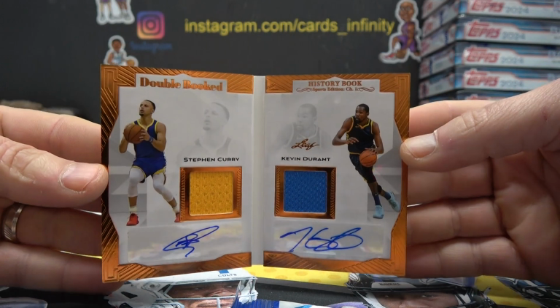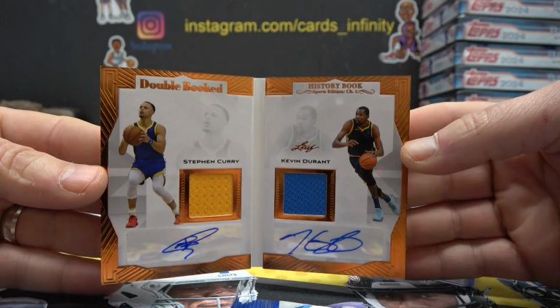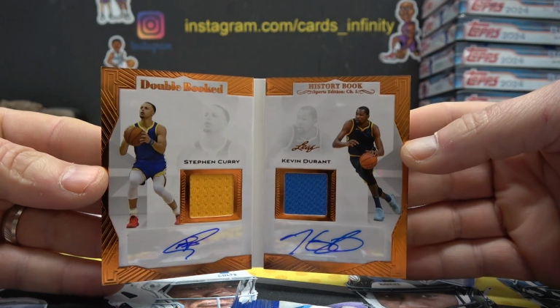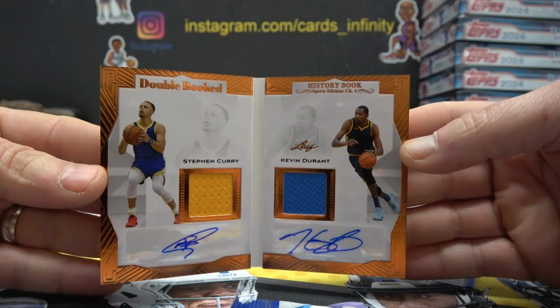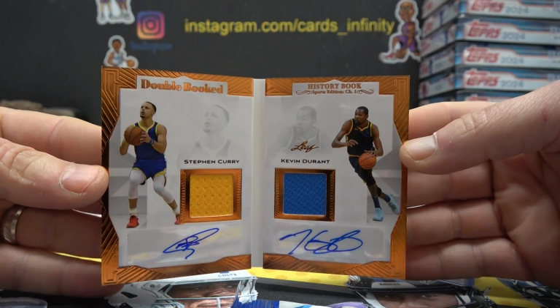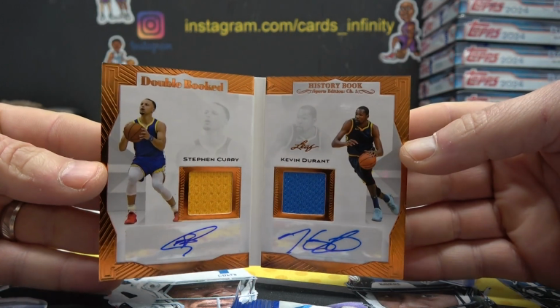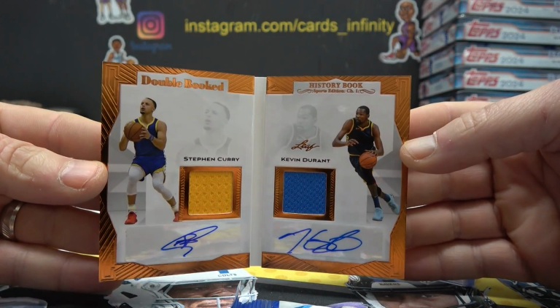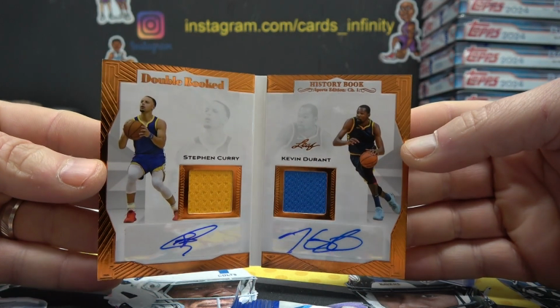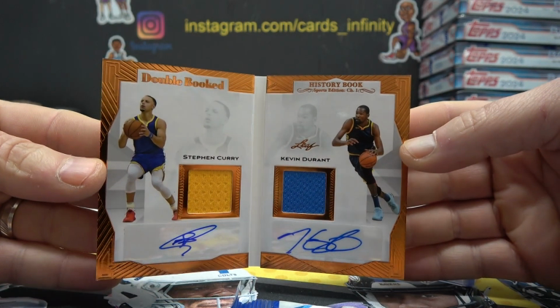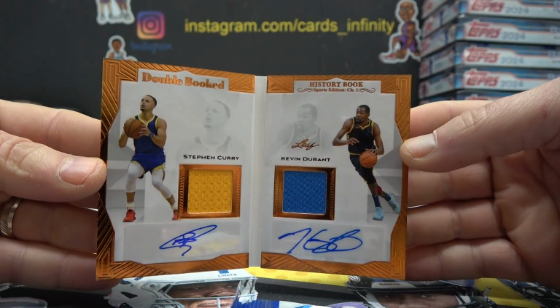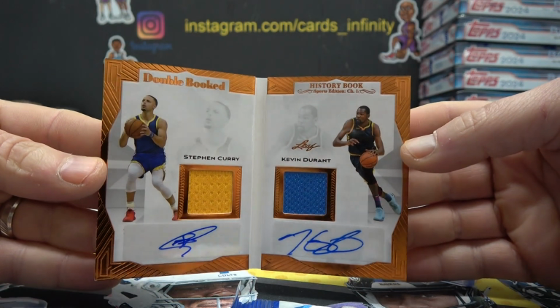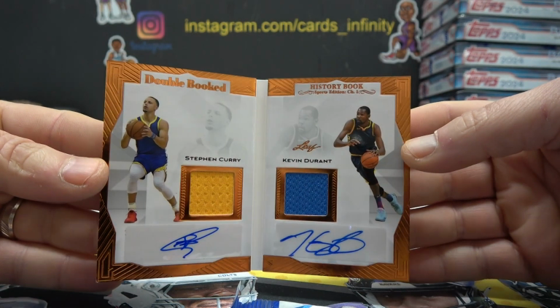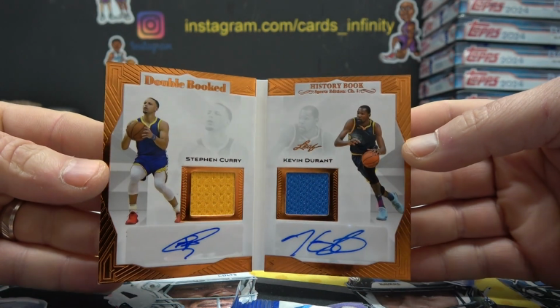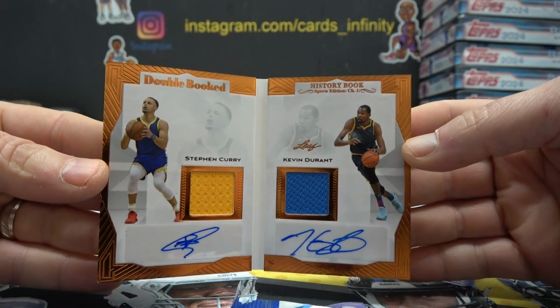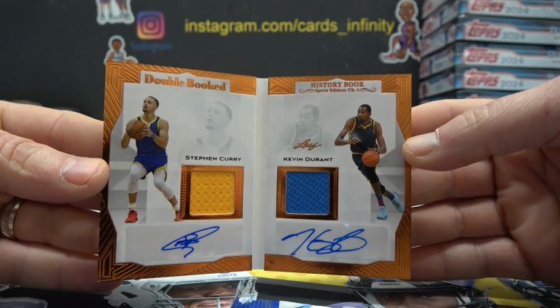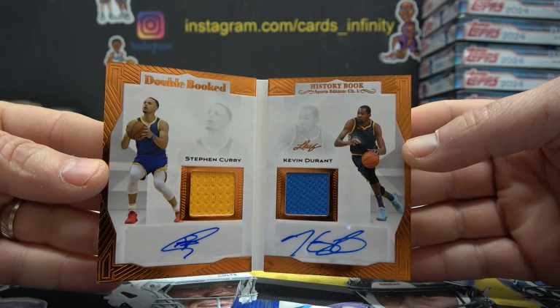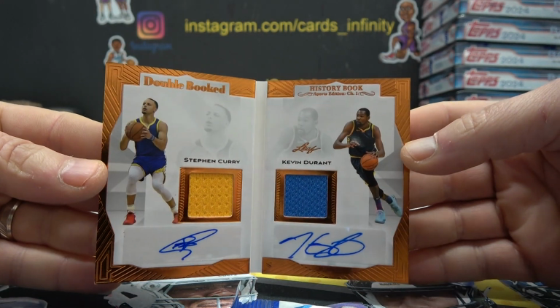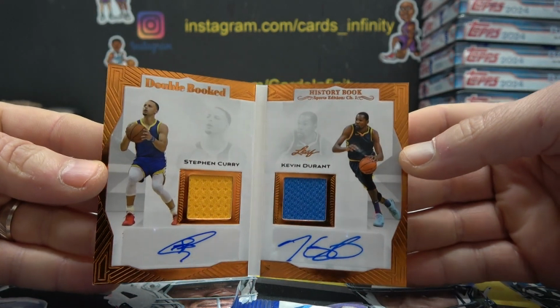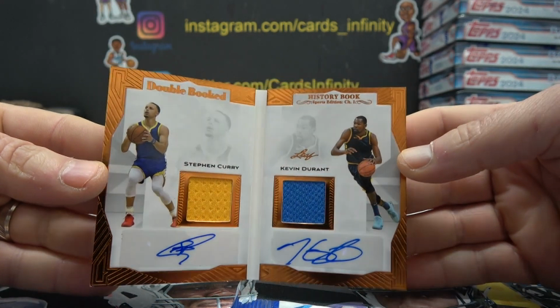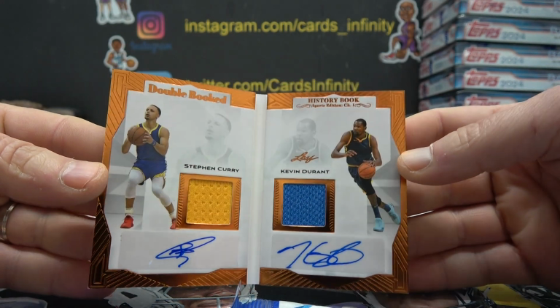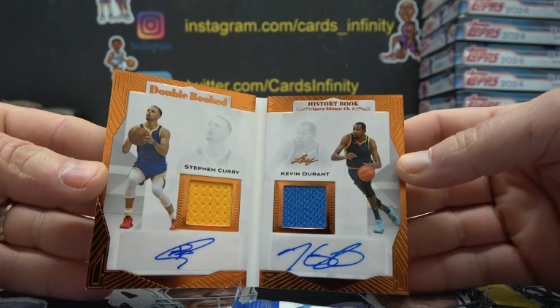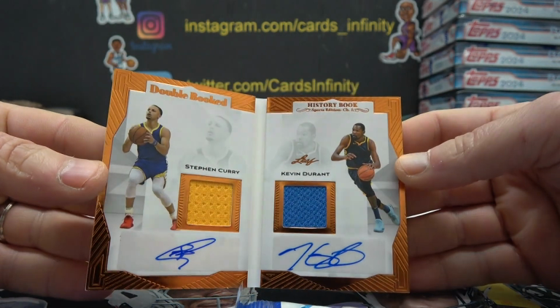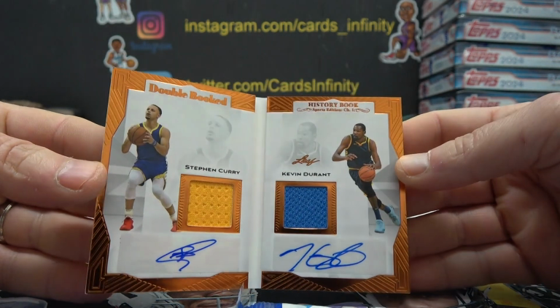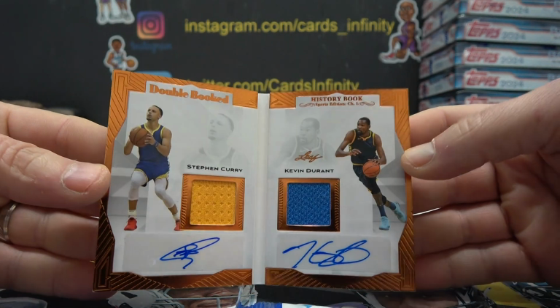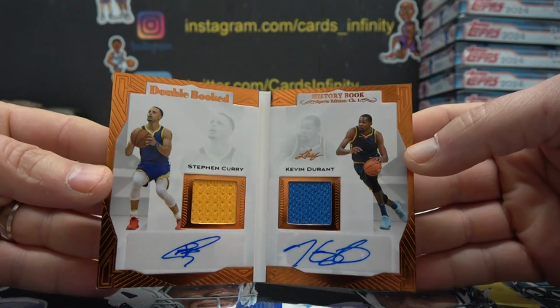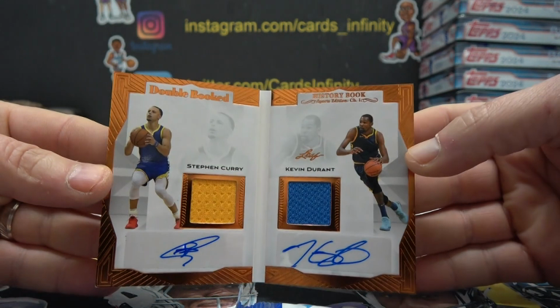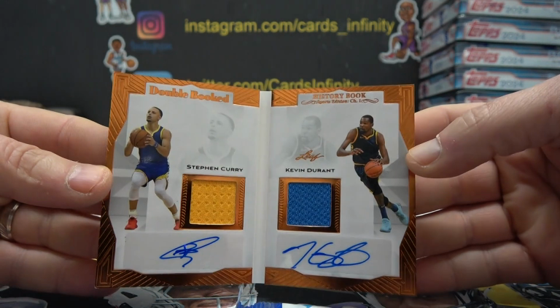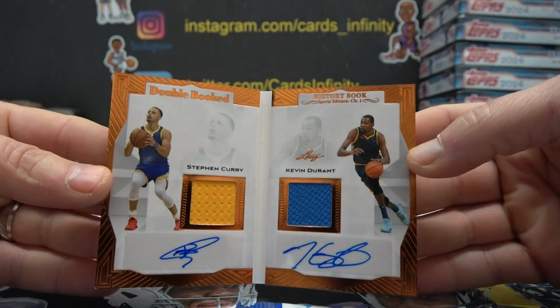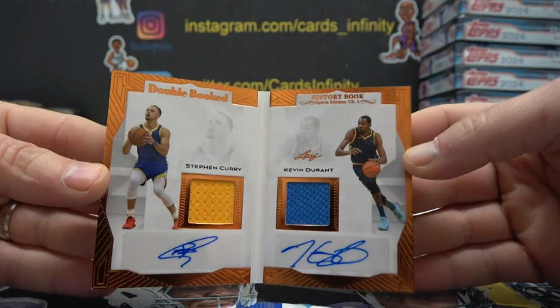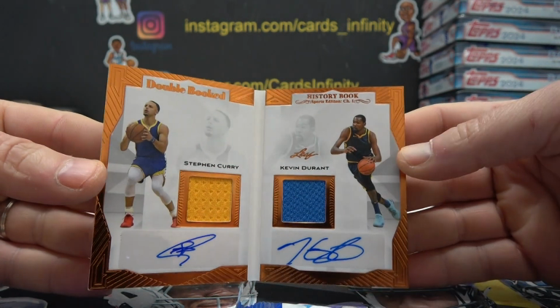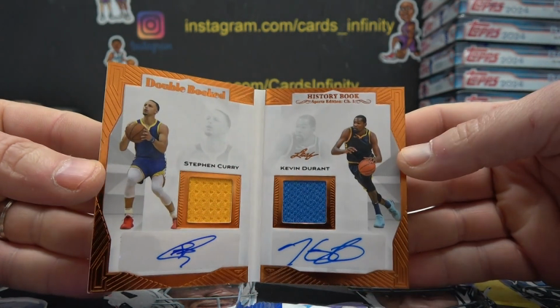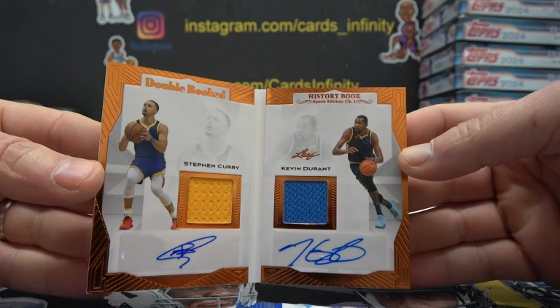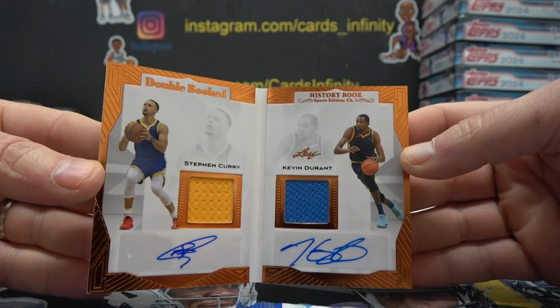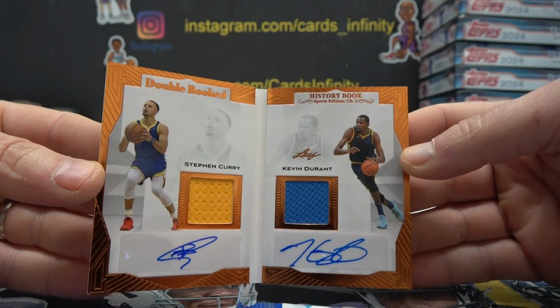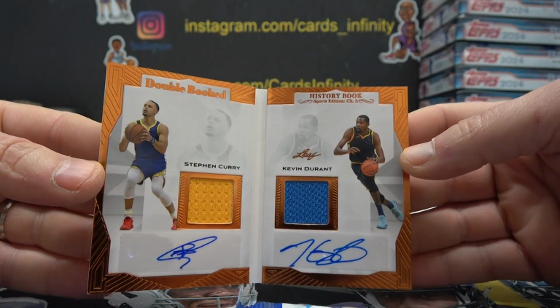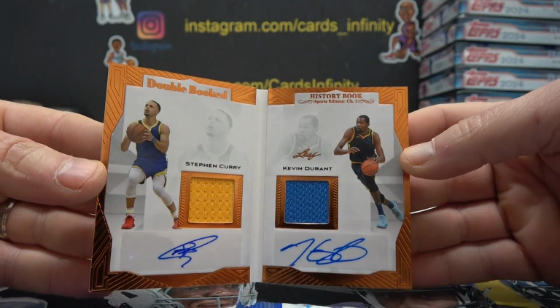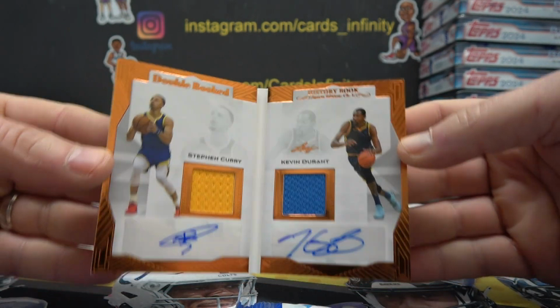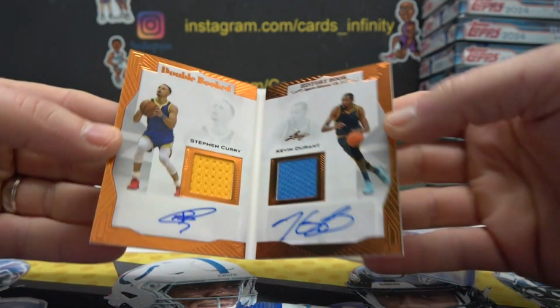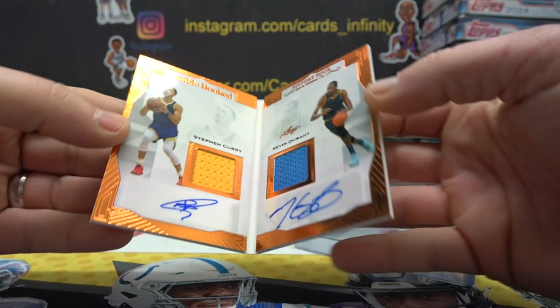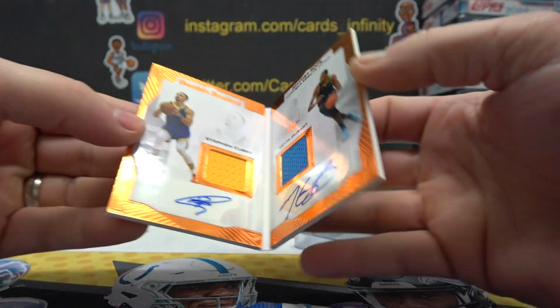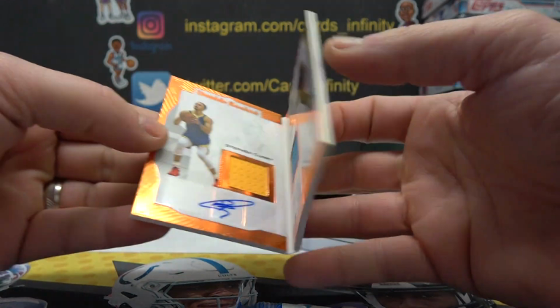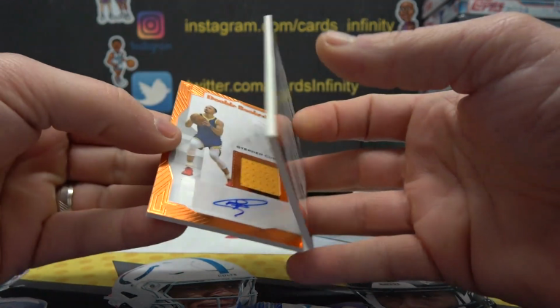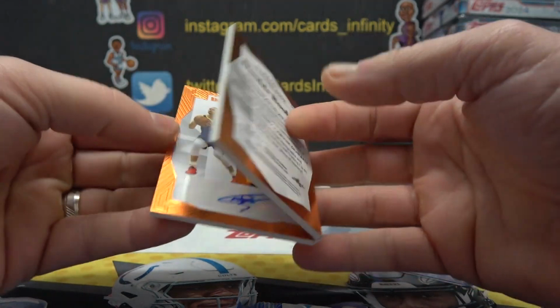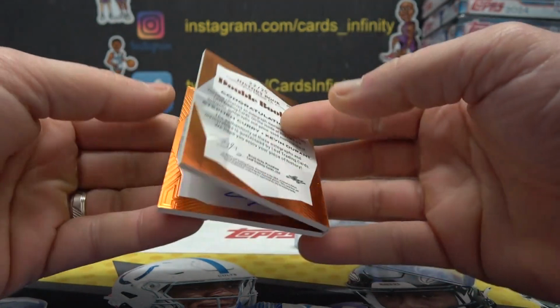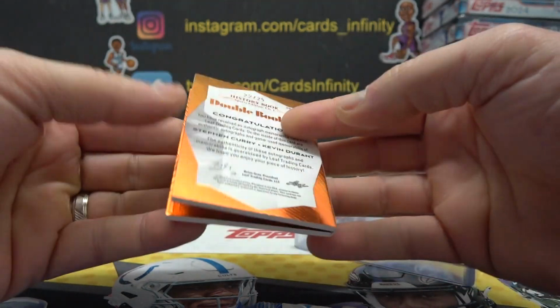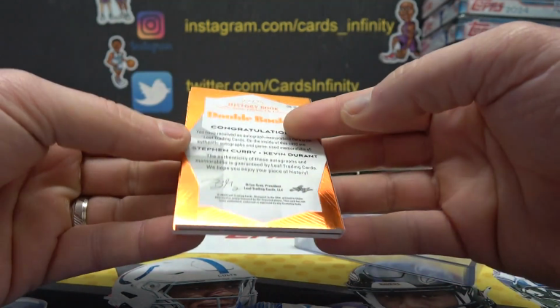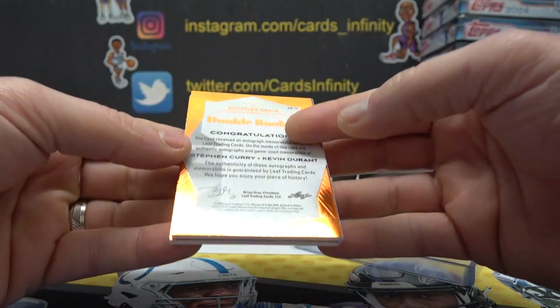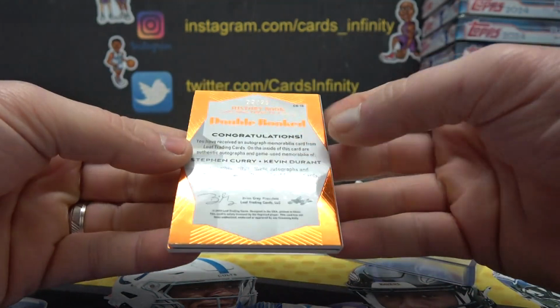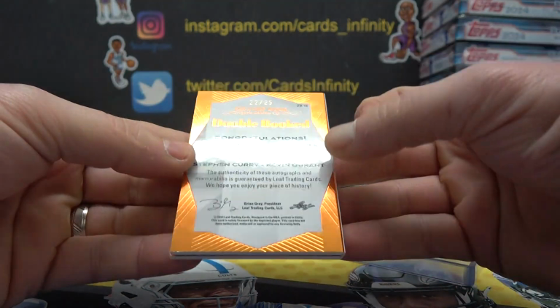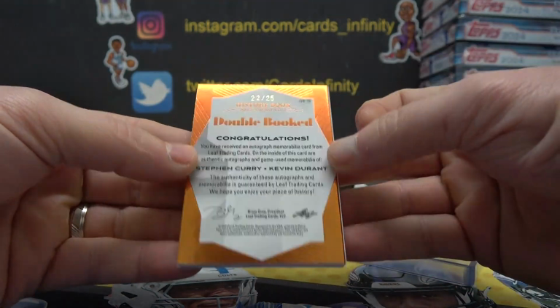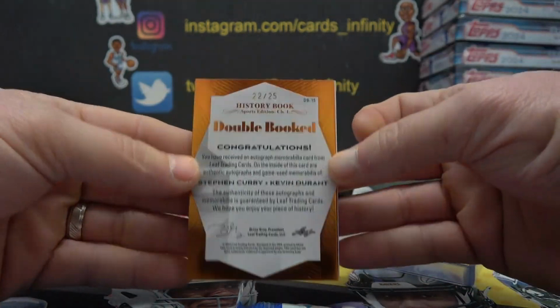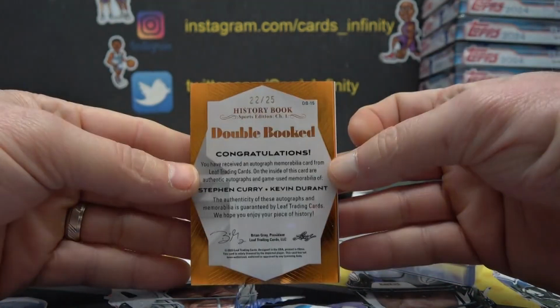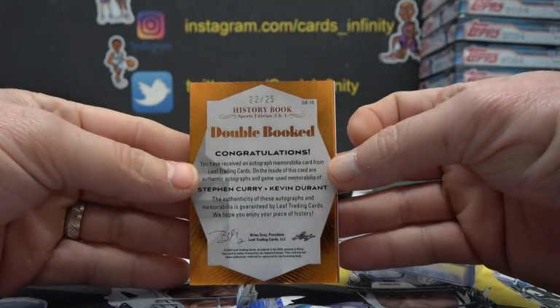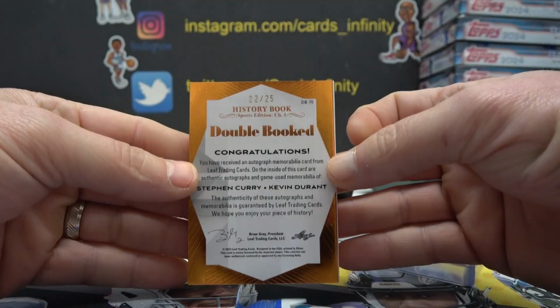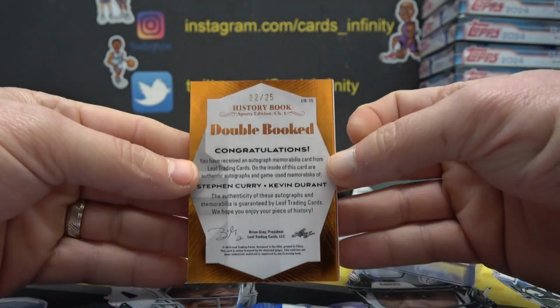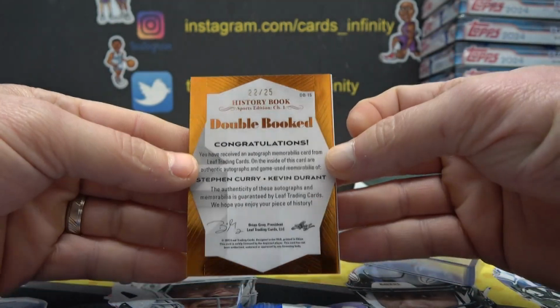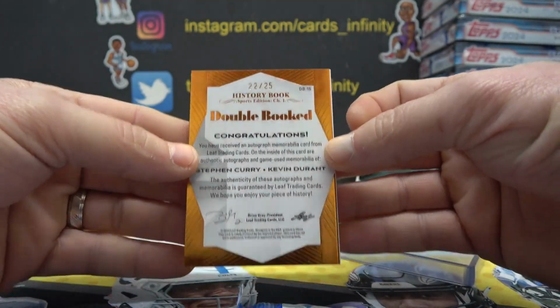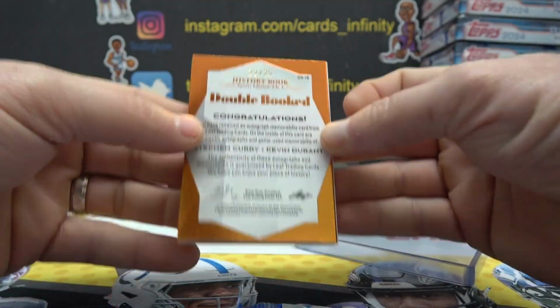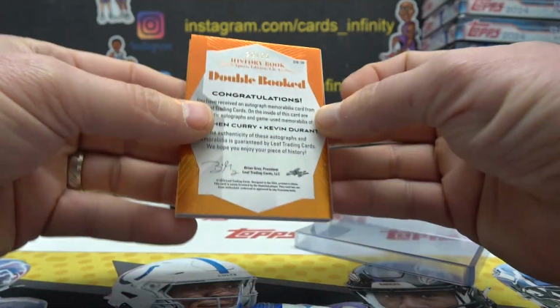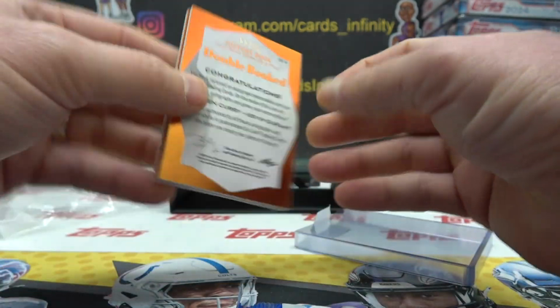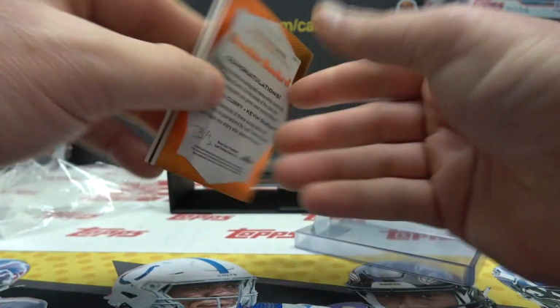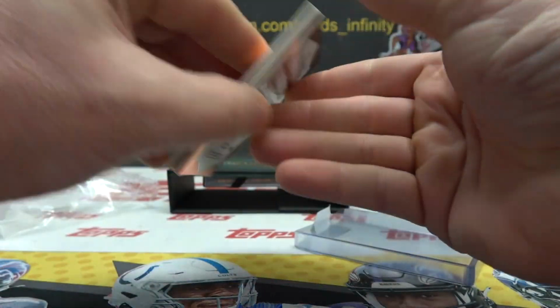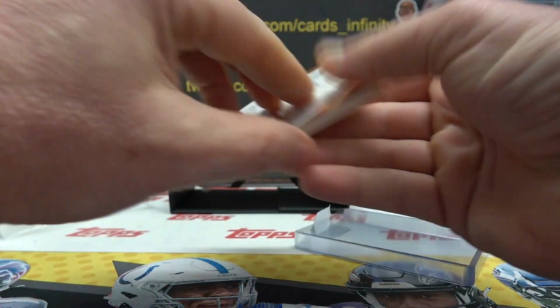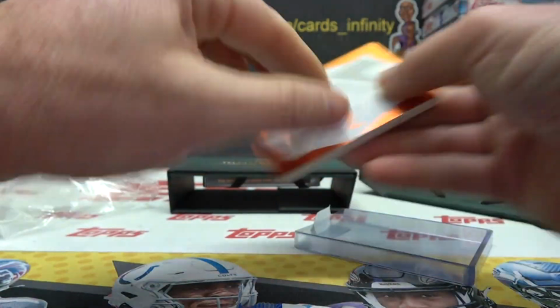A lot of big names come out of these book card products. 22 of 25.